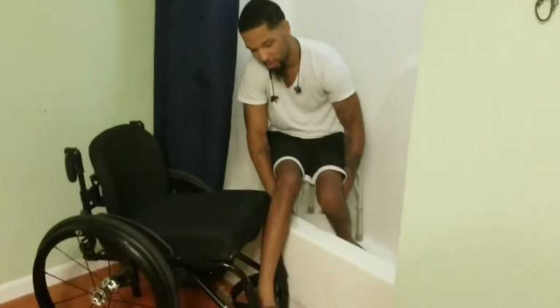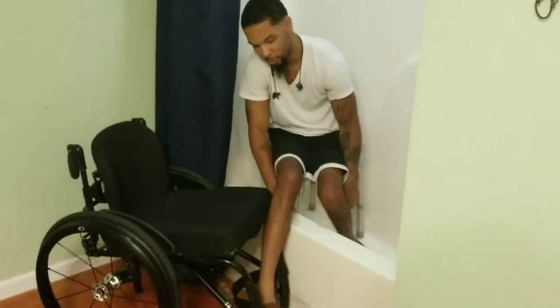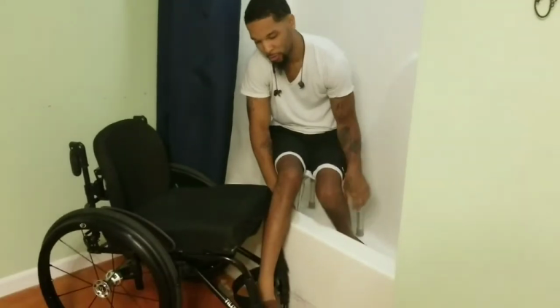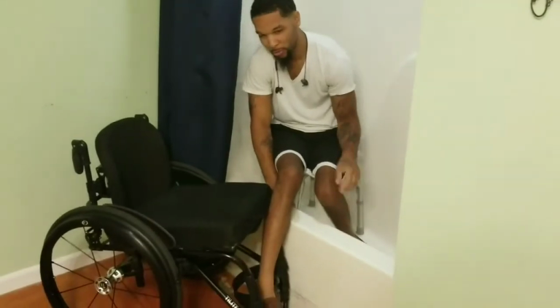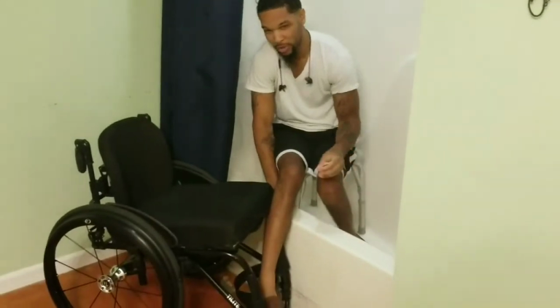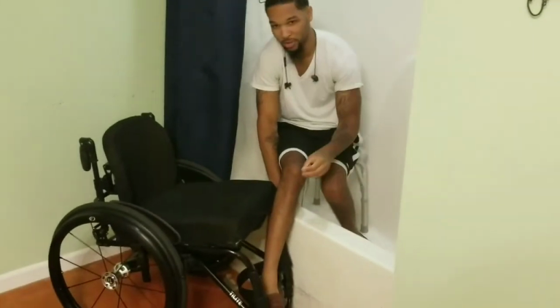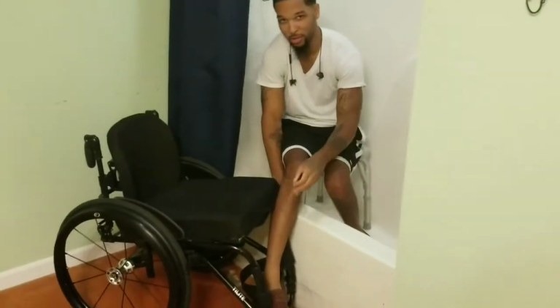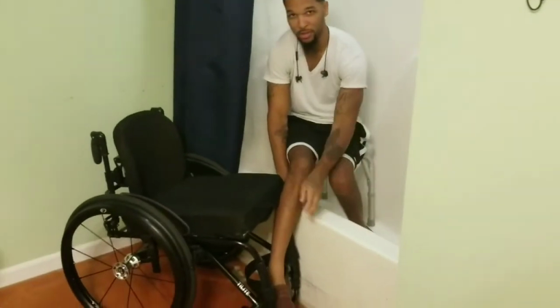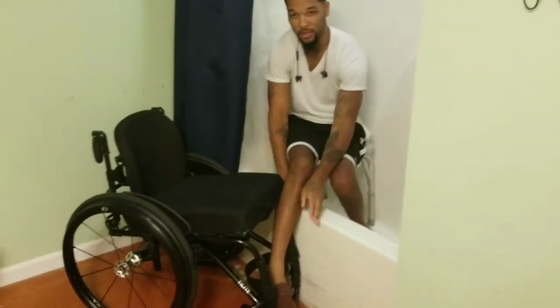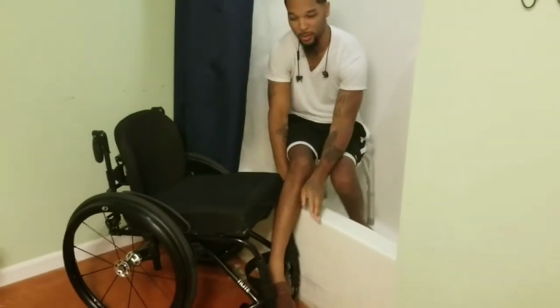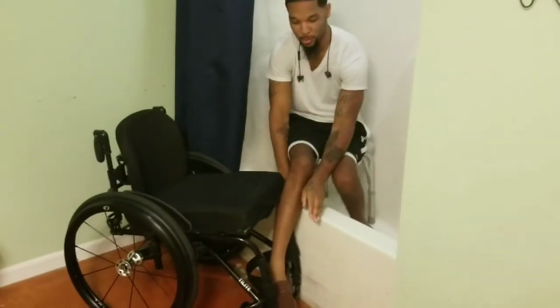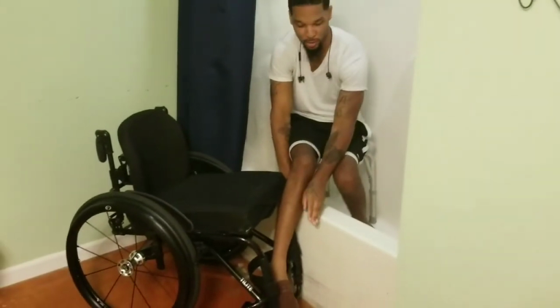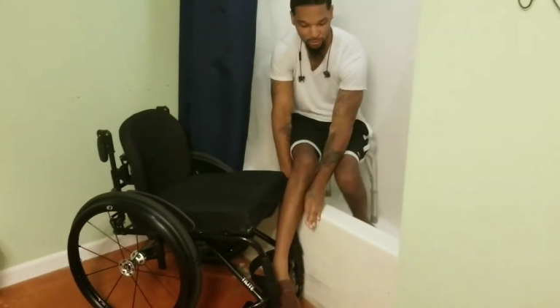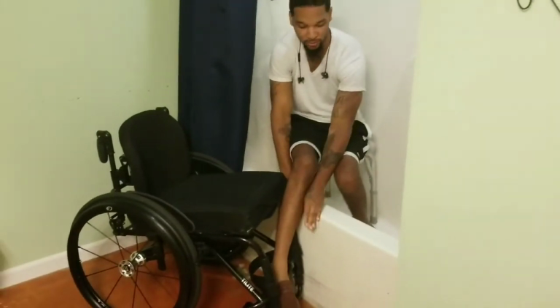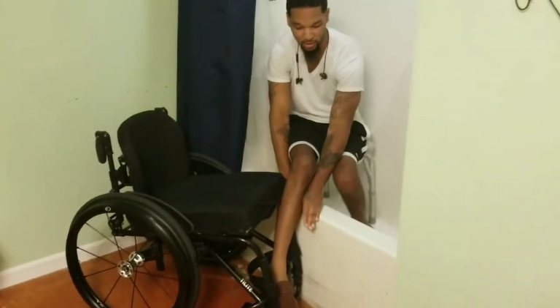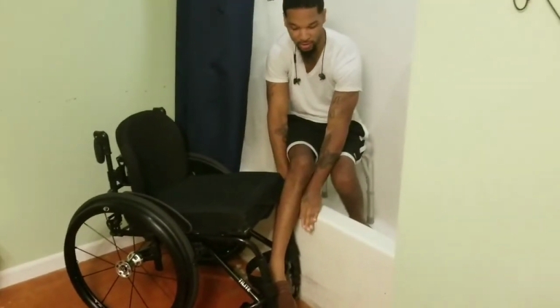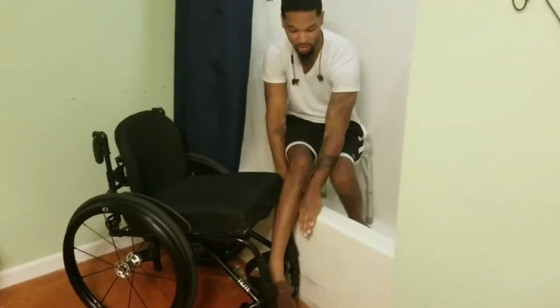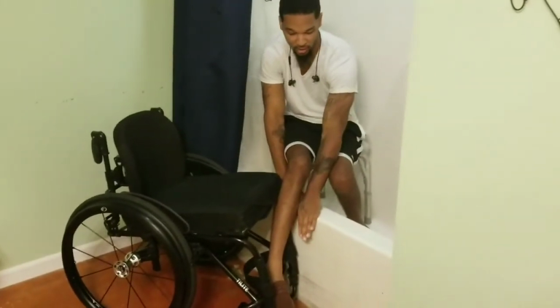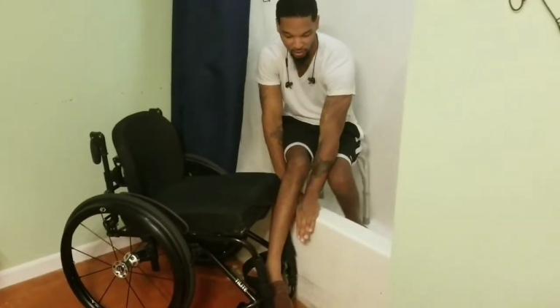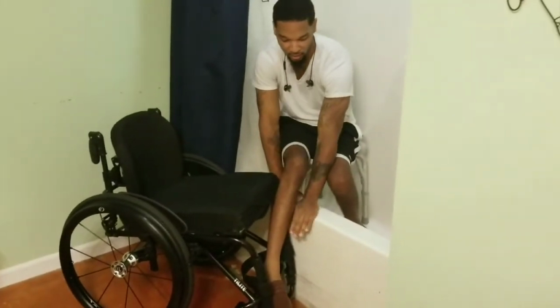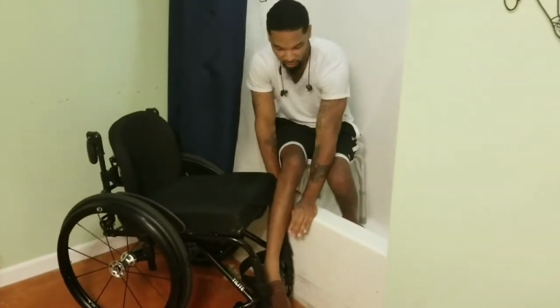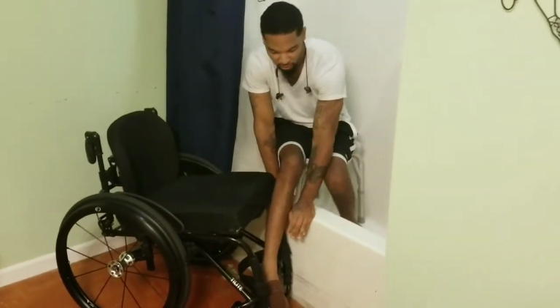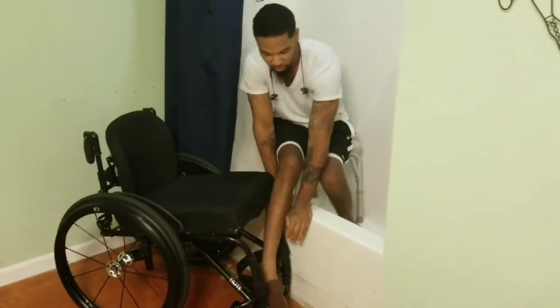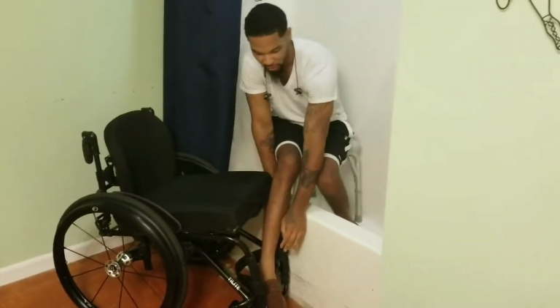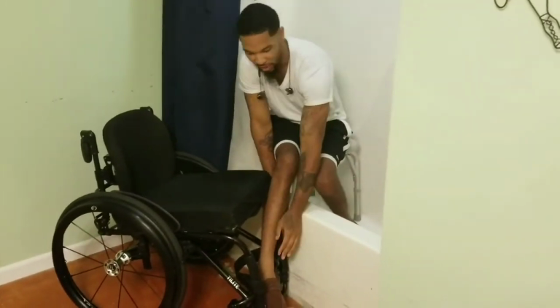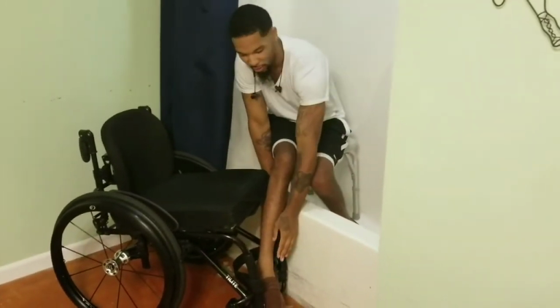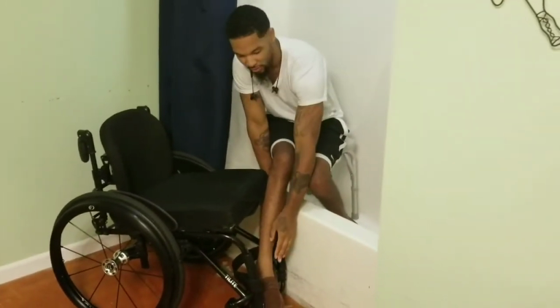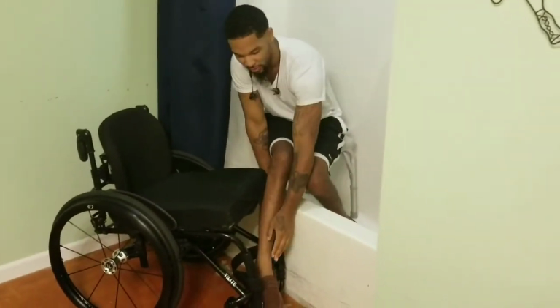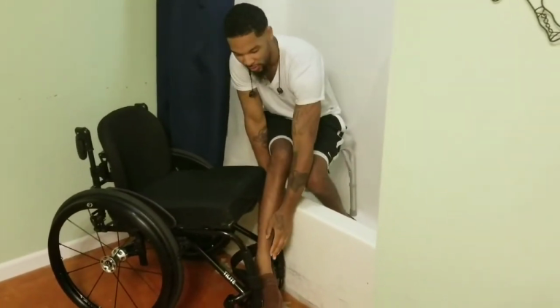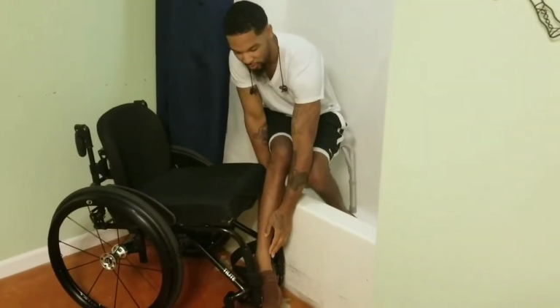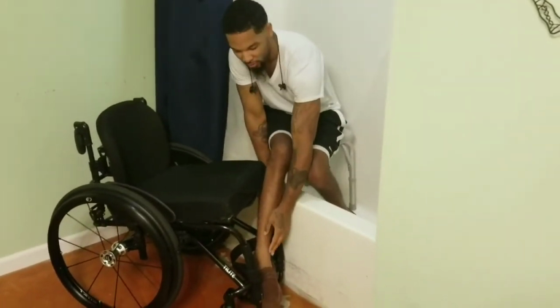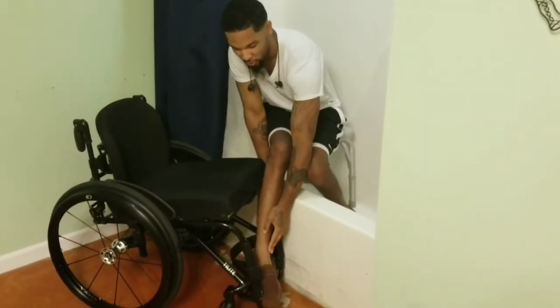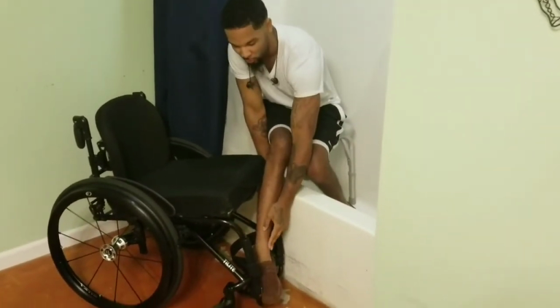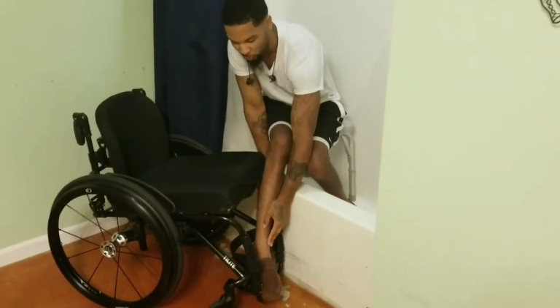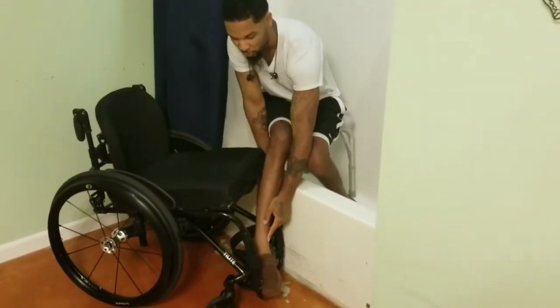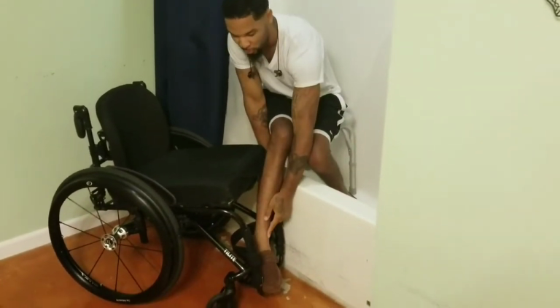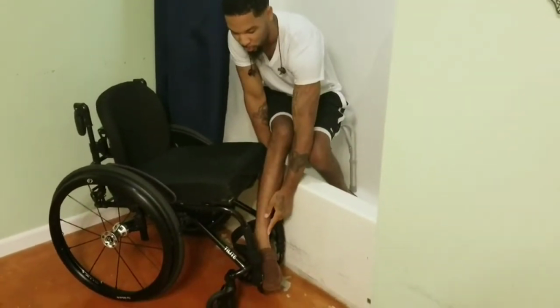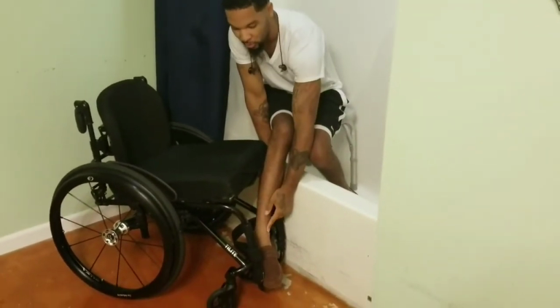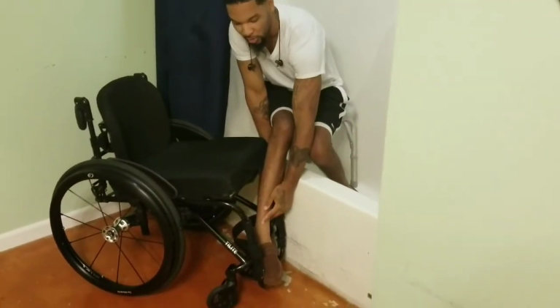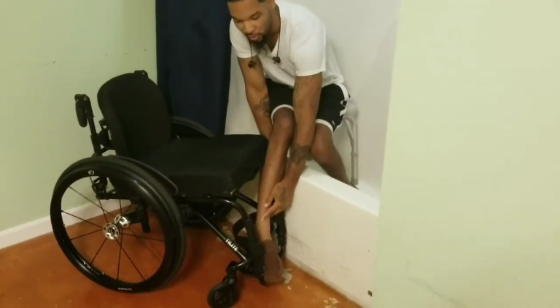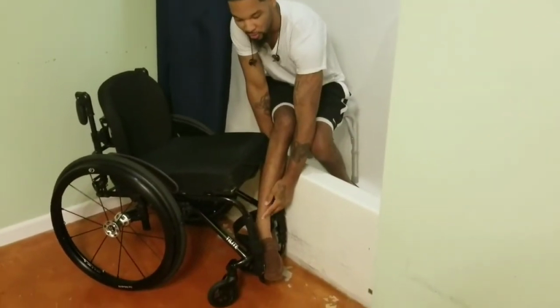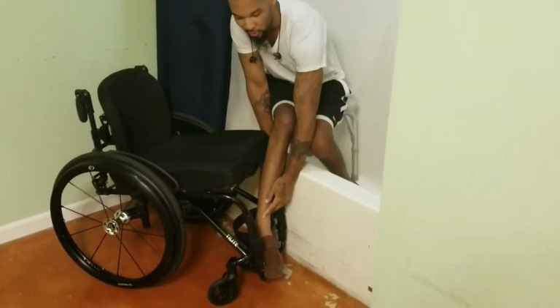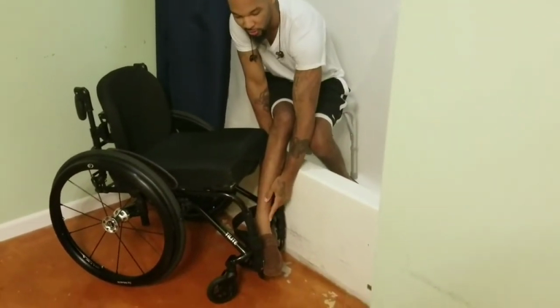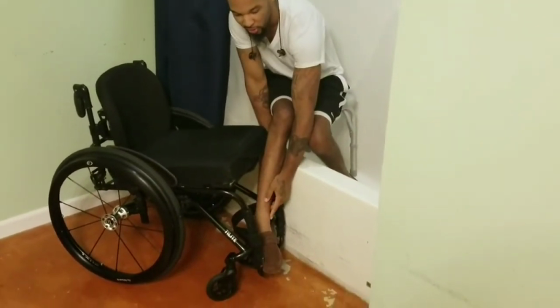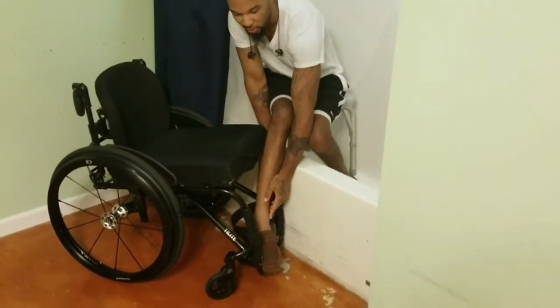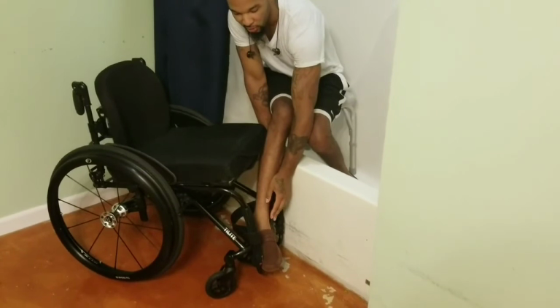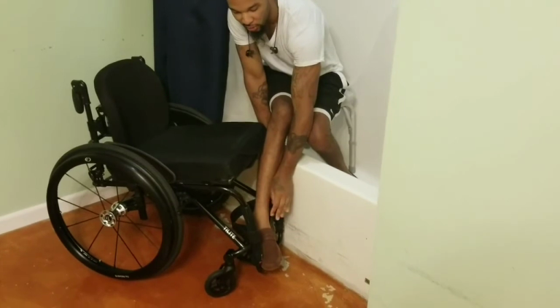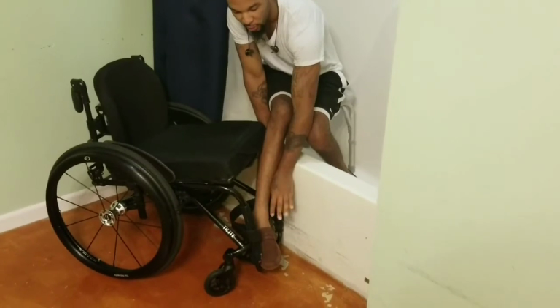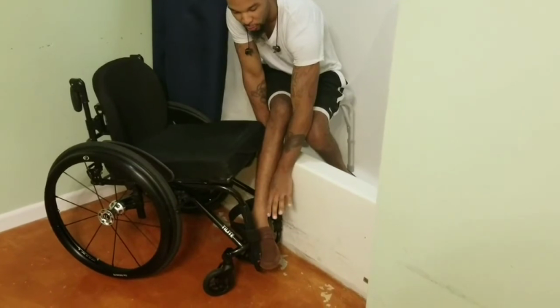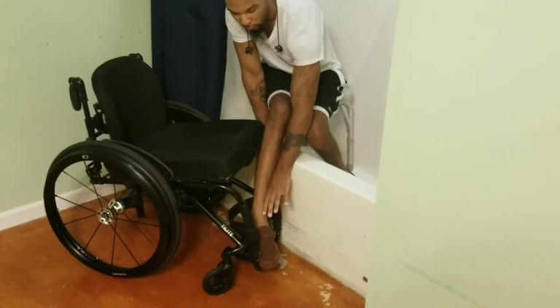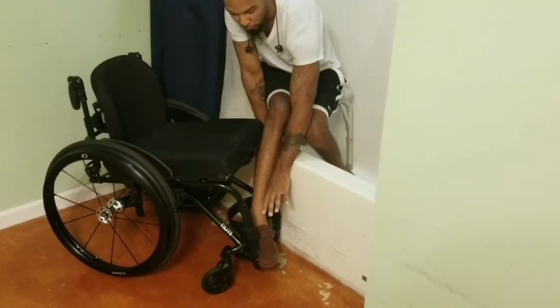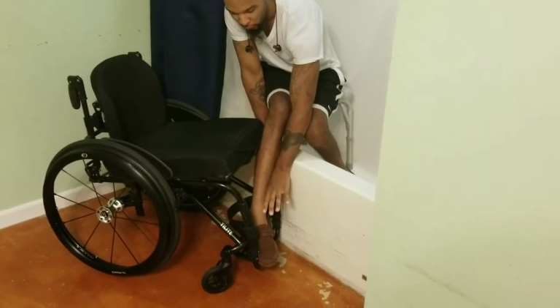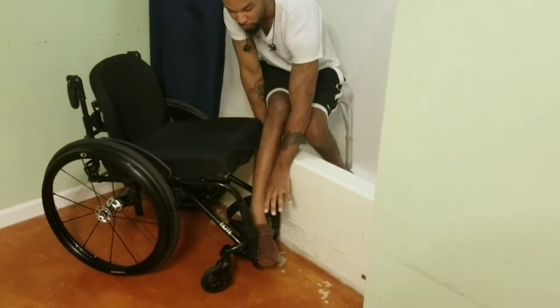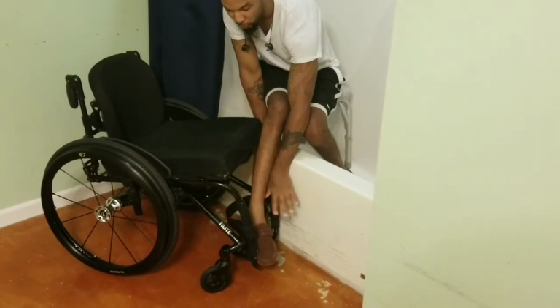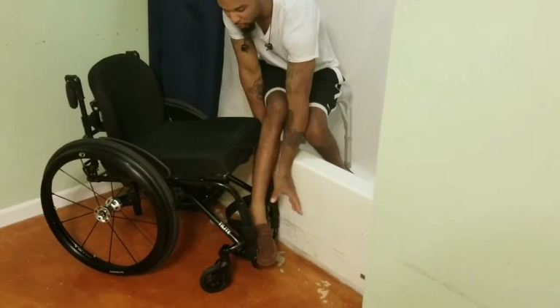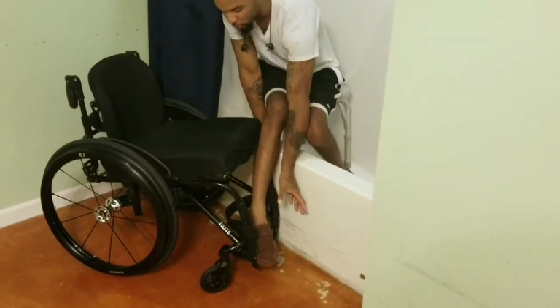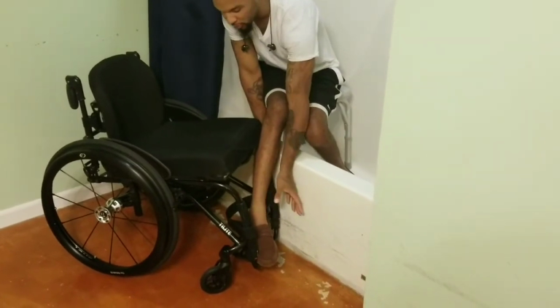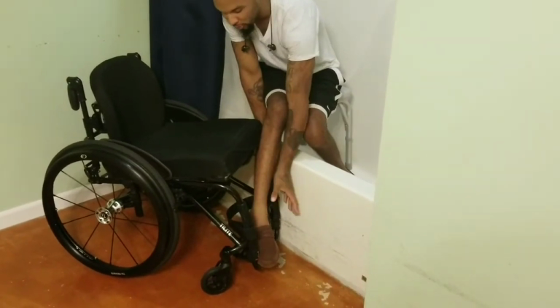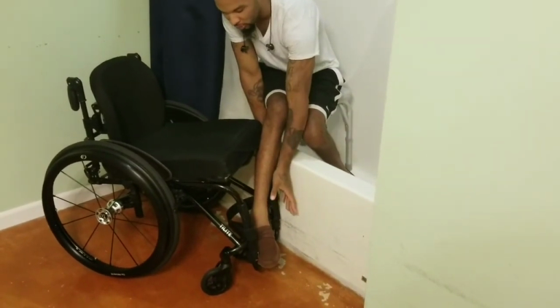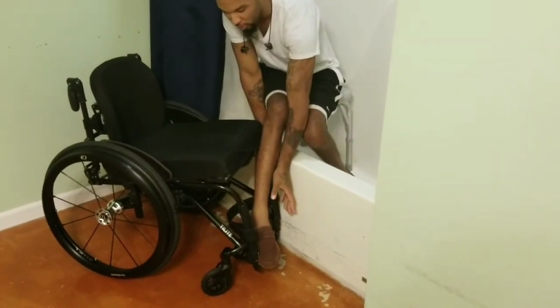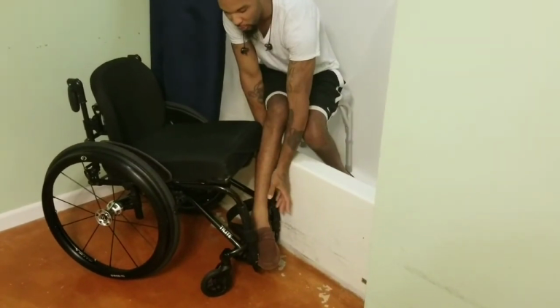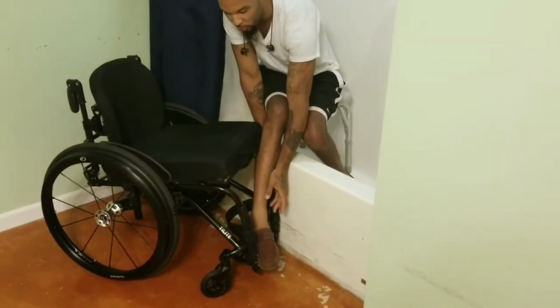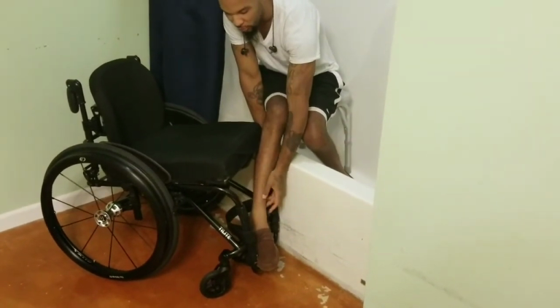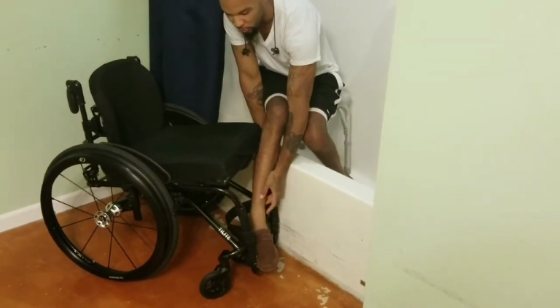You want to make sure the tip of your foot is on the outside, so when you get in your chair, your foot will twist along with you.